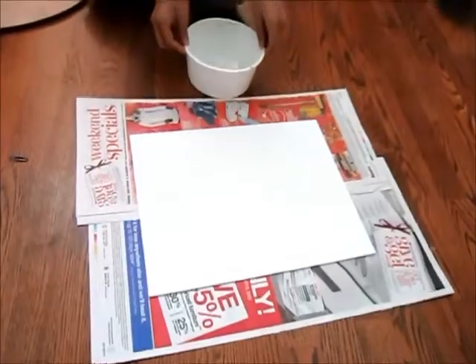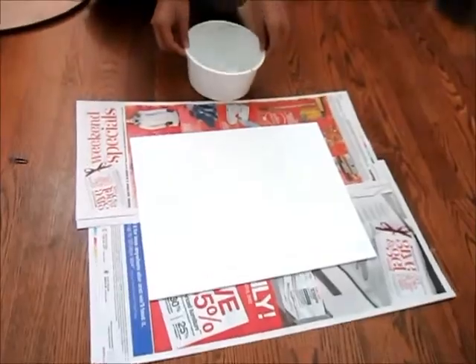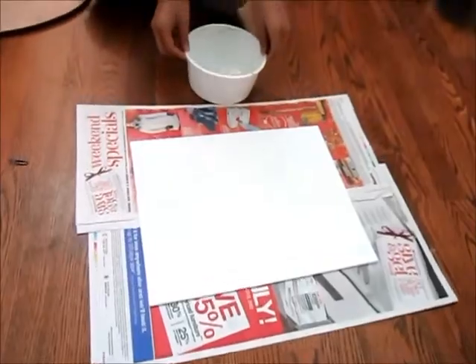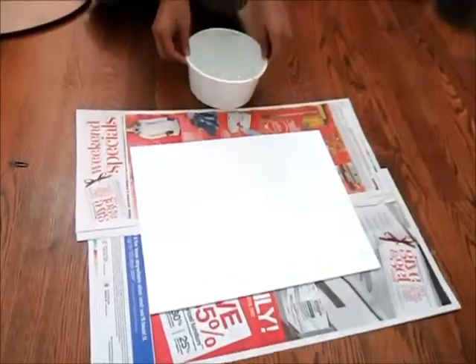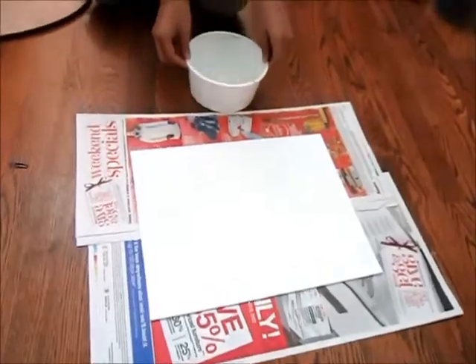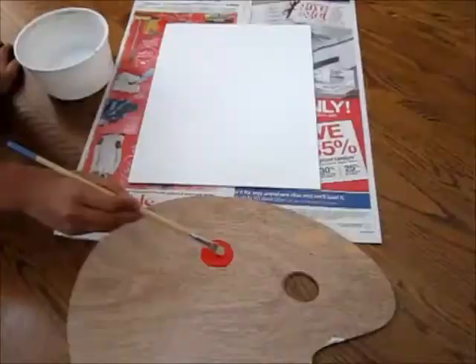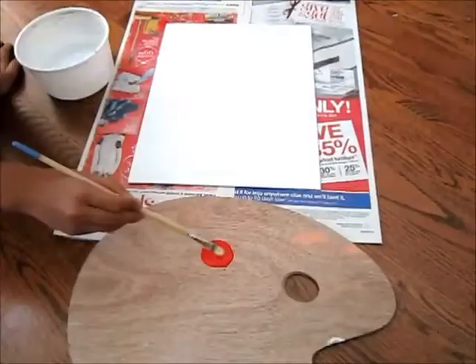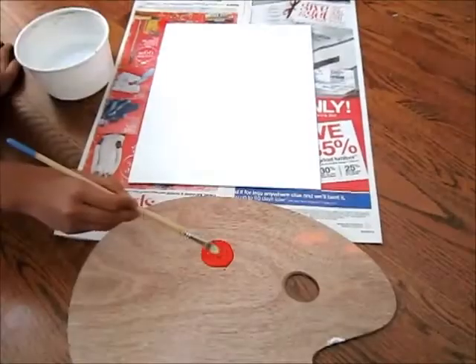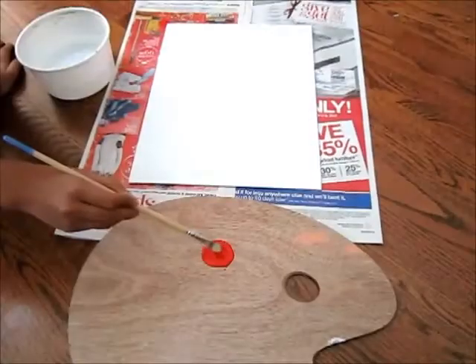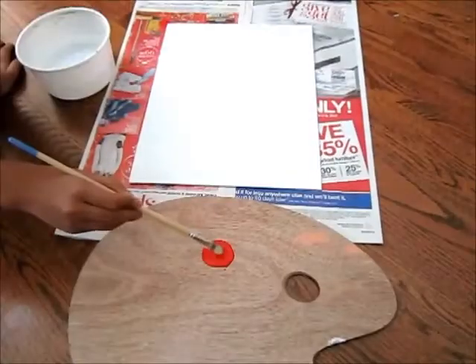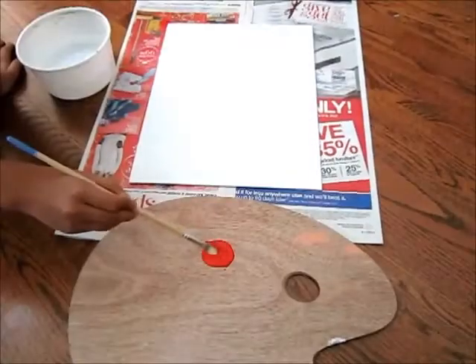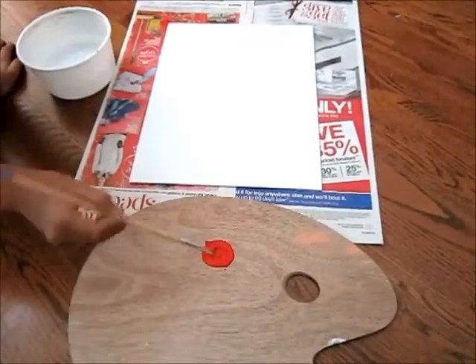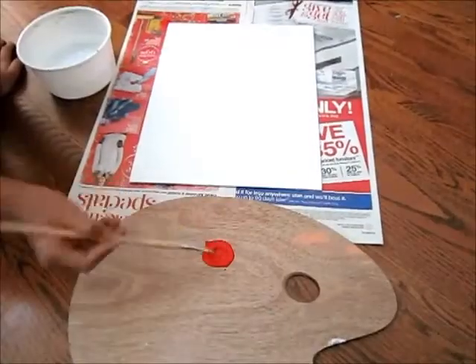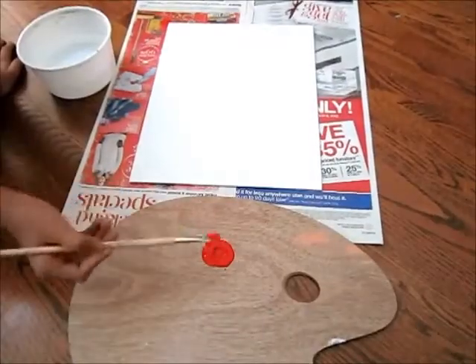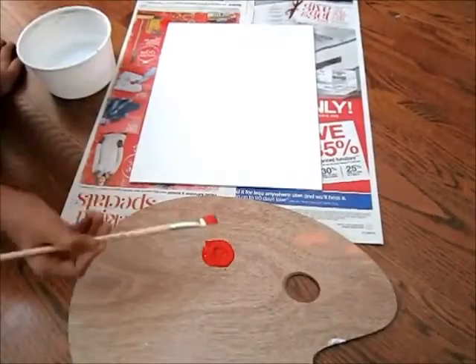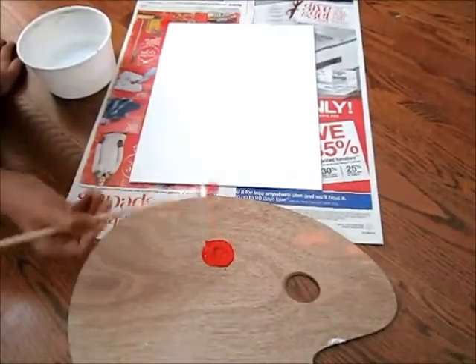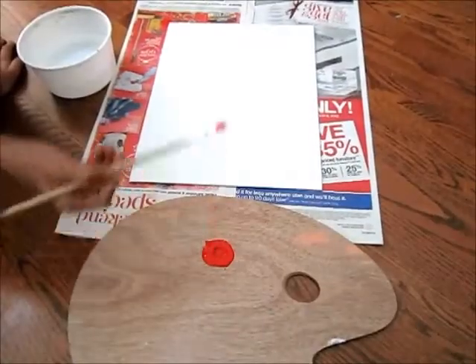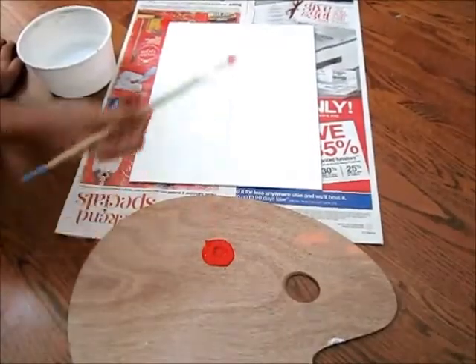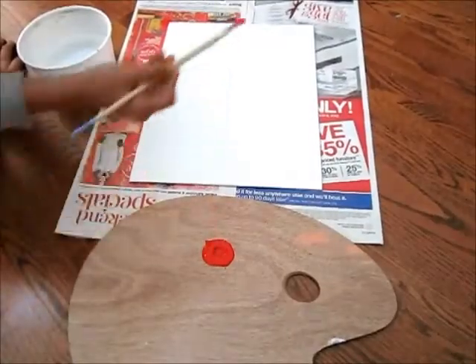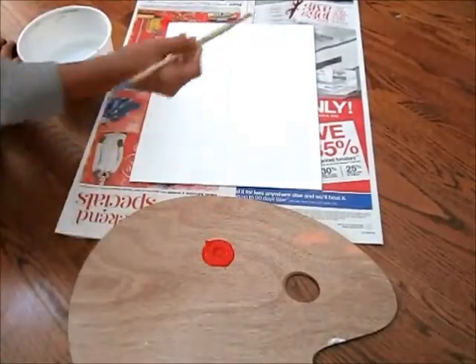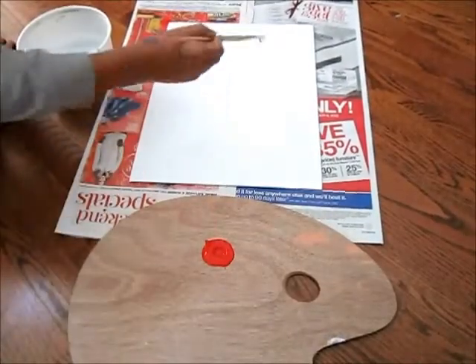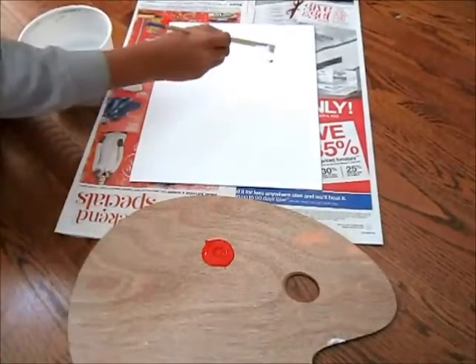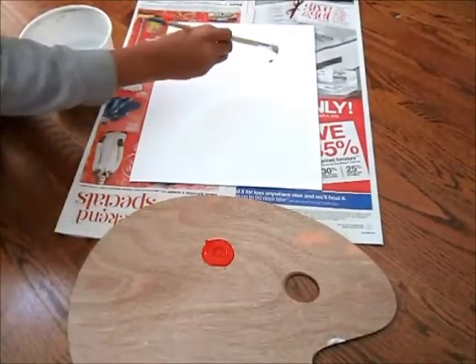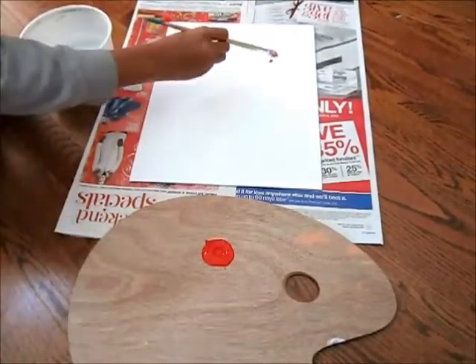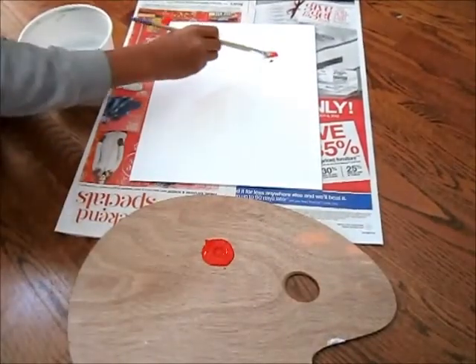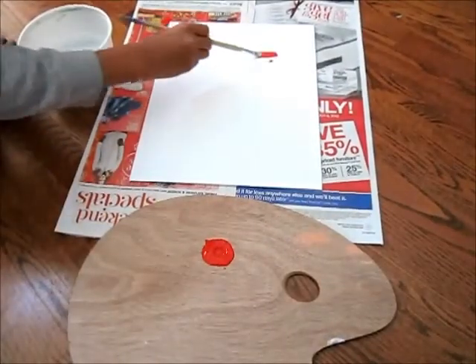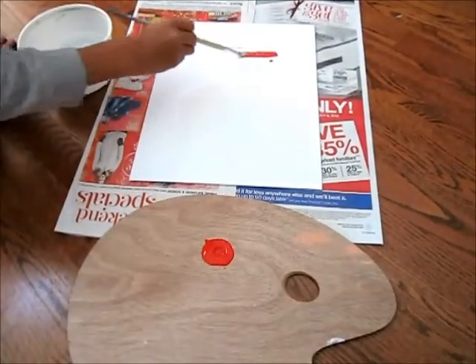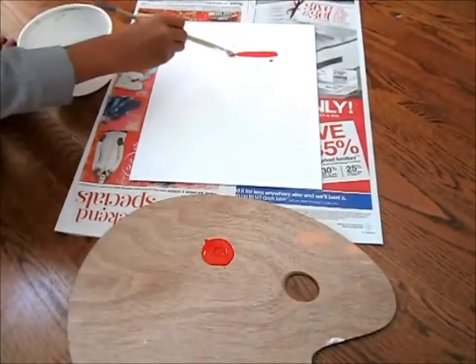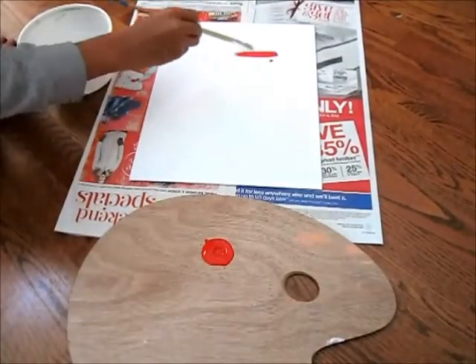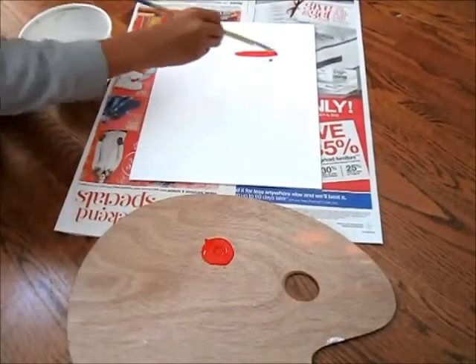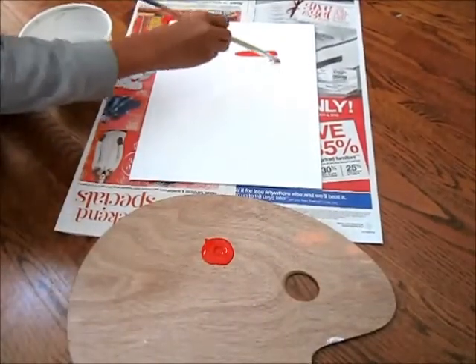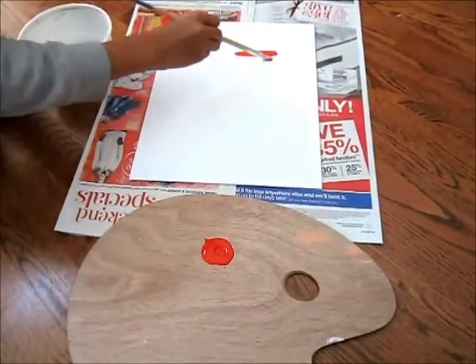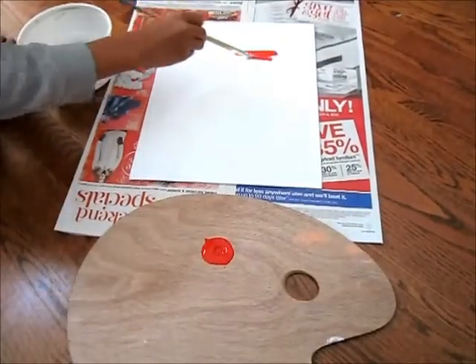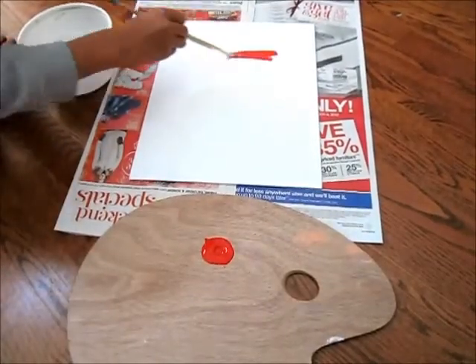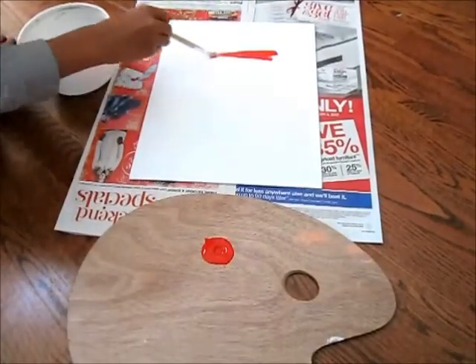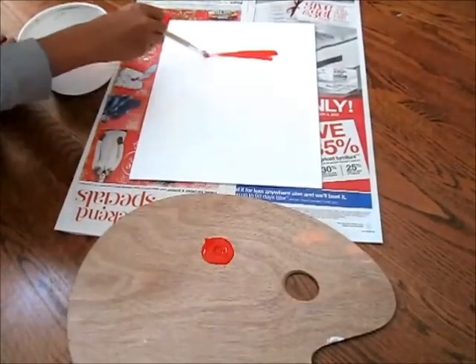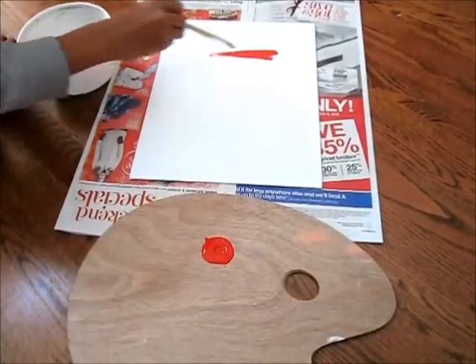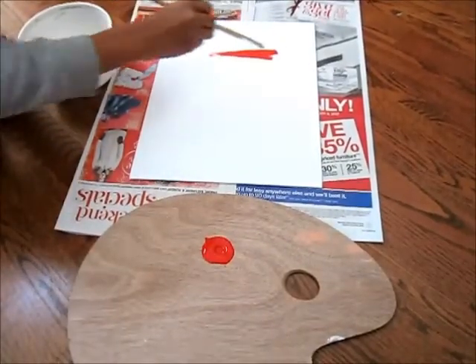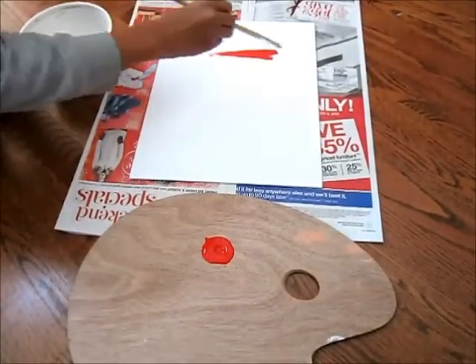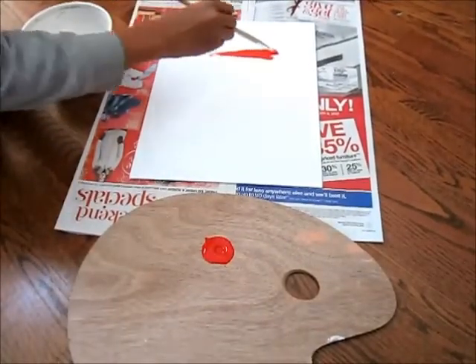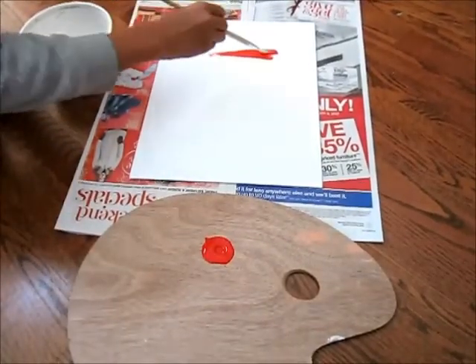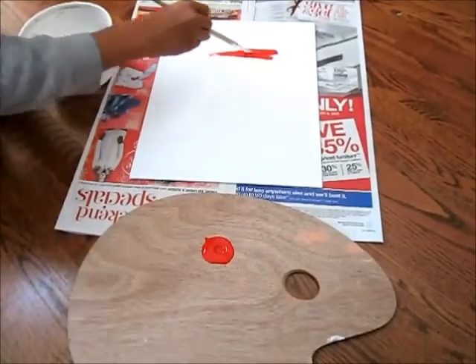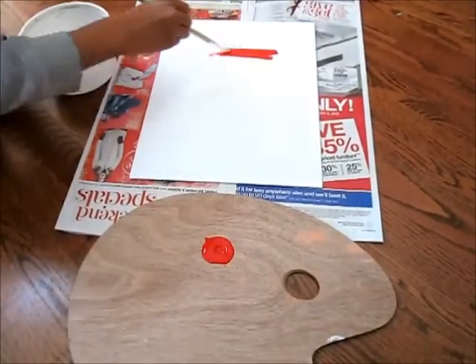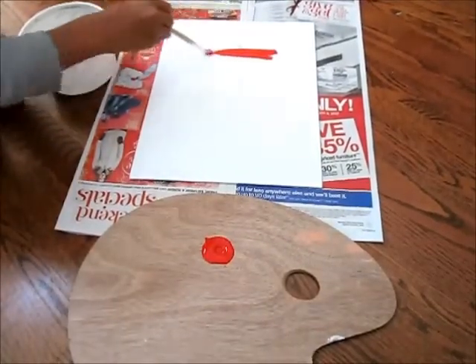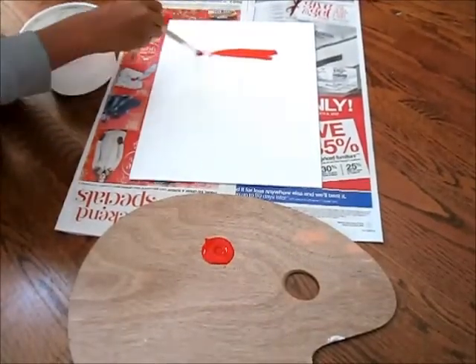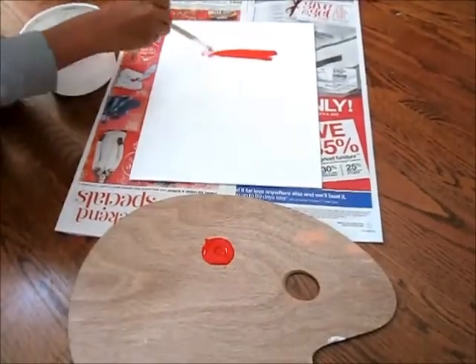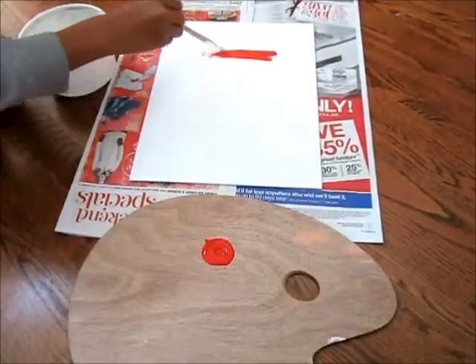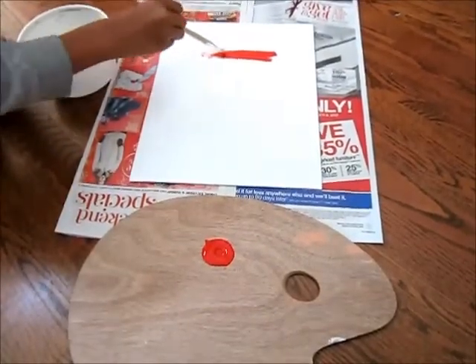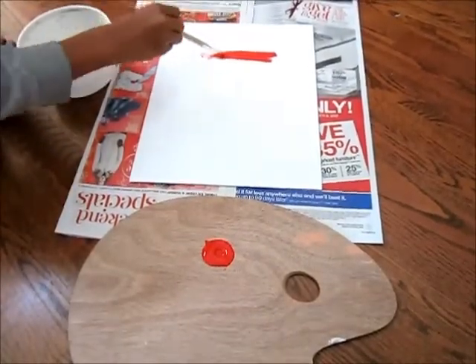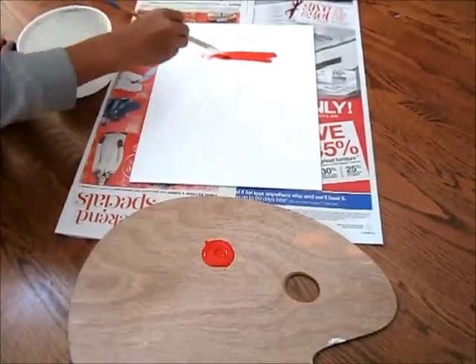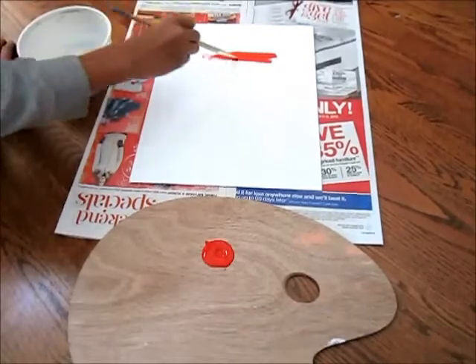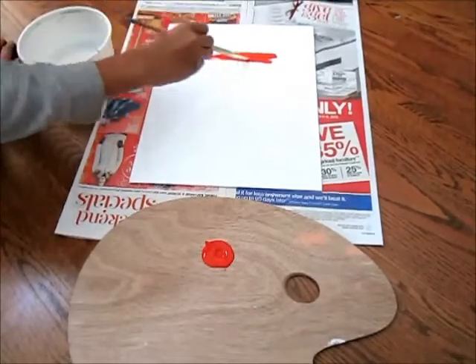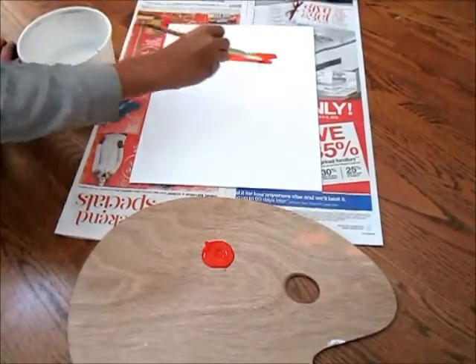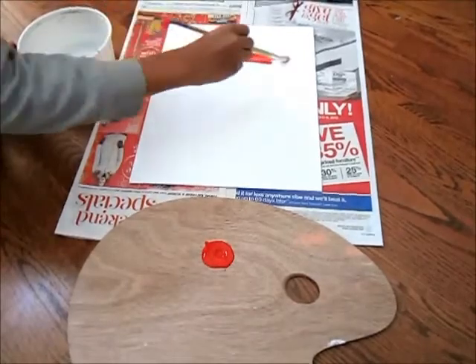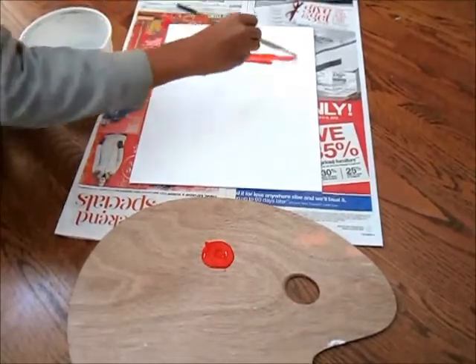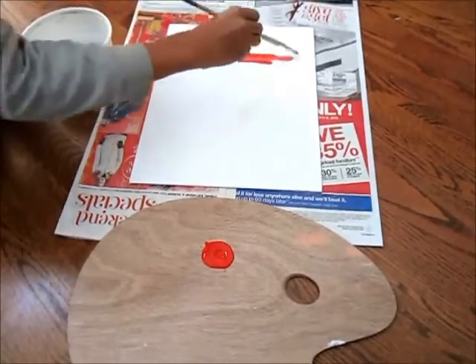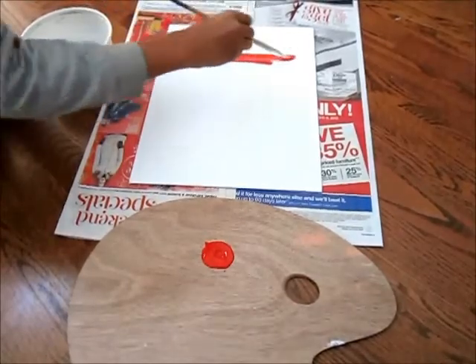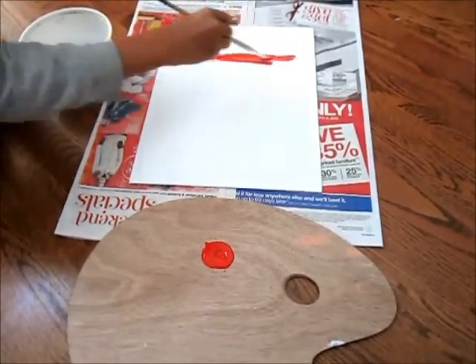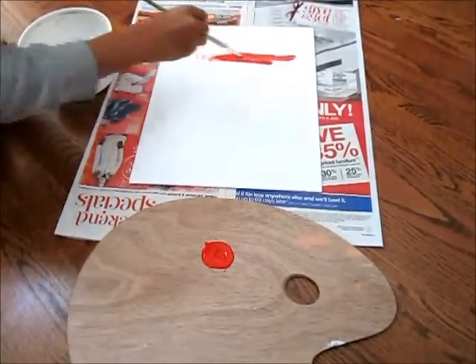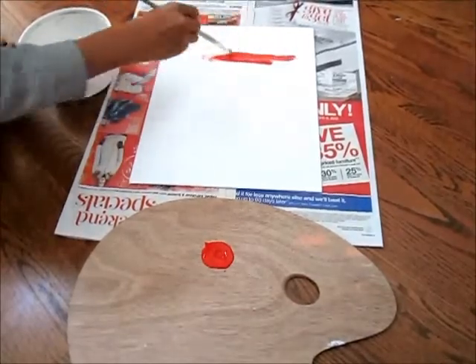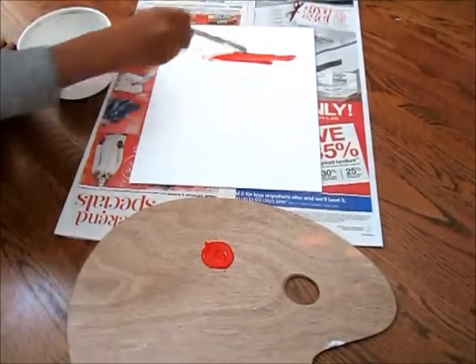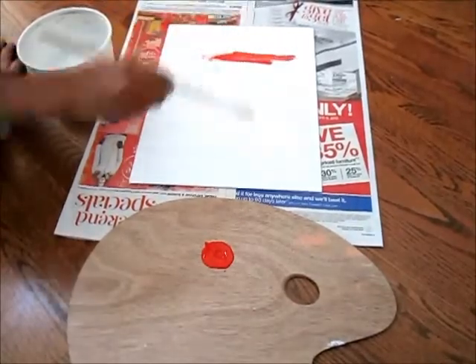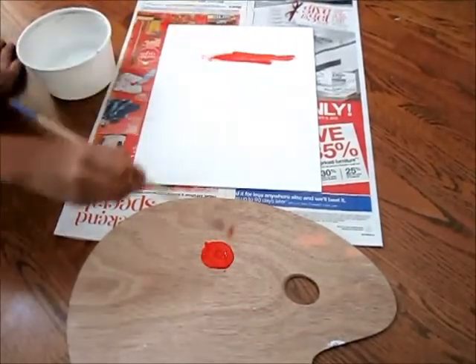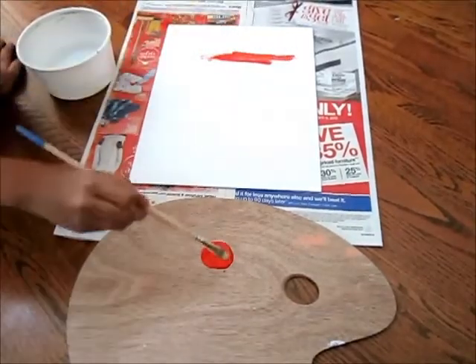Step 1. Apply red paint to the top quarter of the picture. Apply it carefully and do not leave any white spaces.